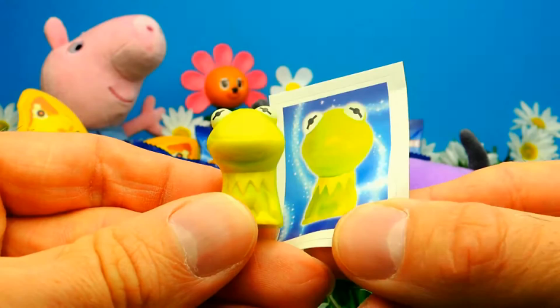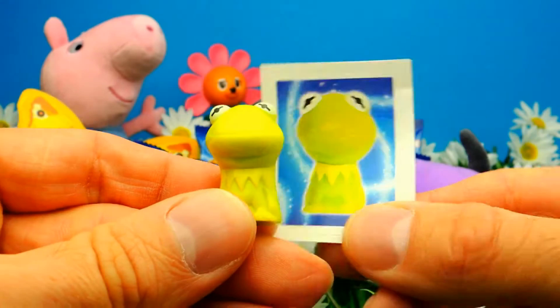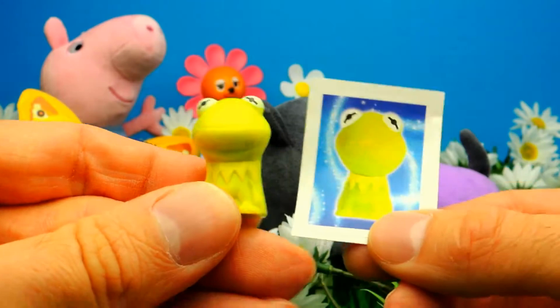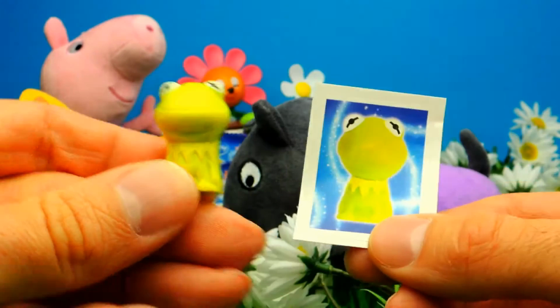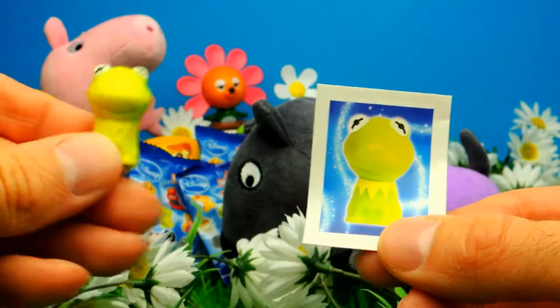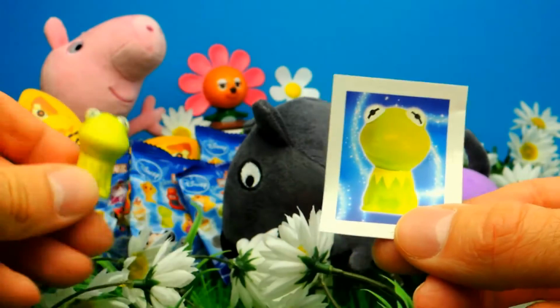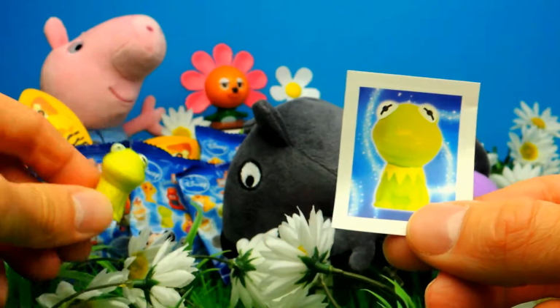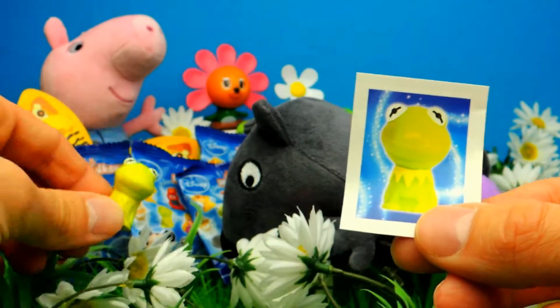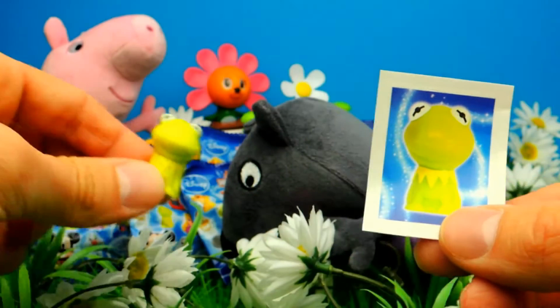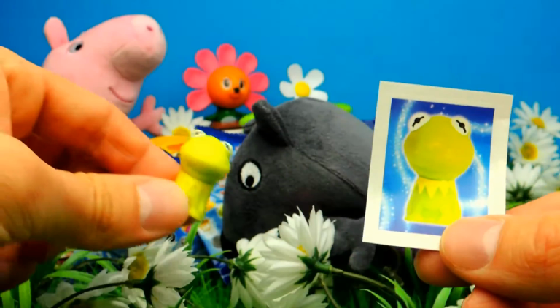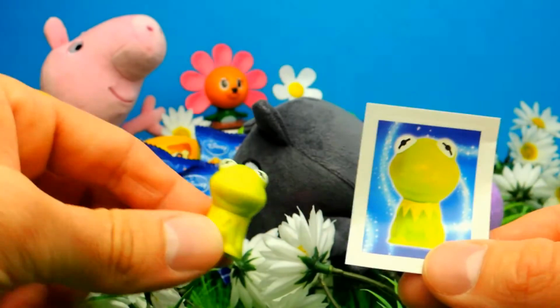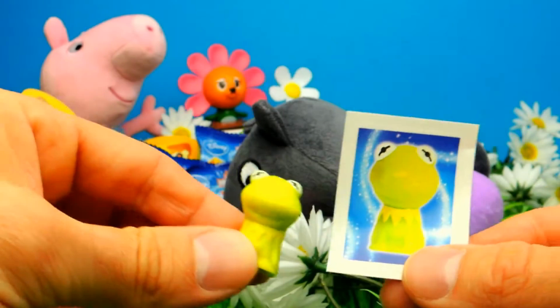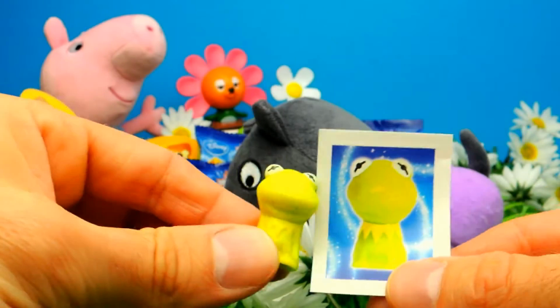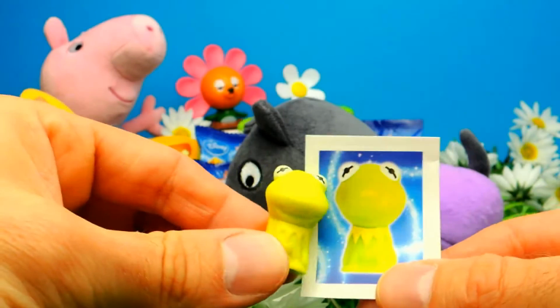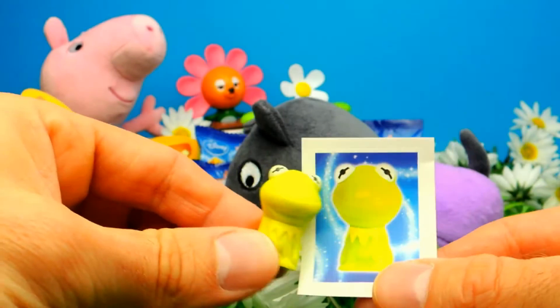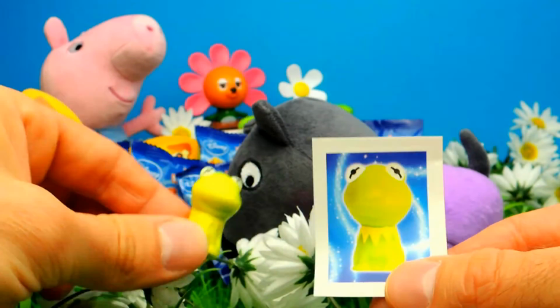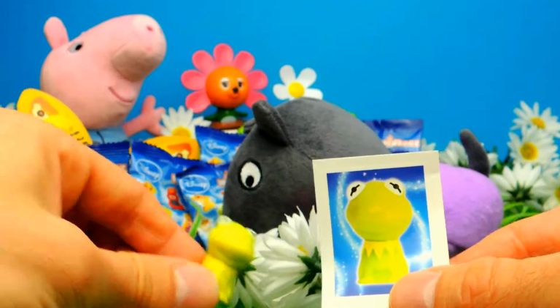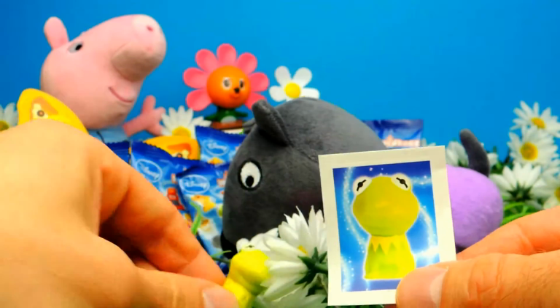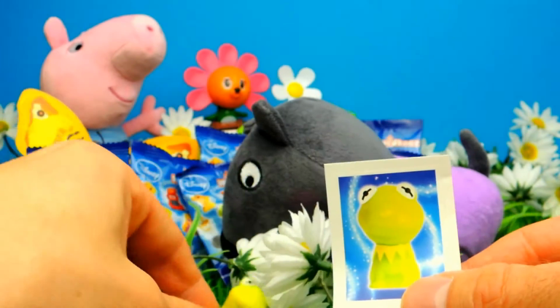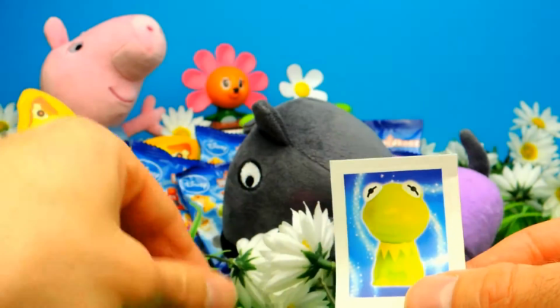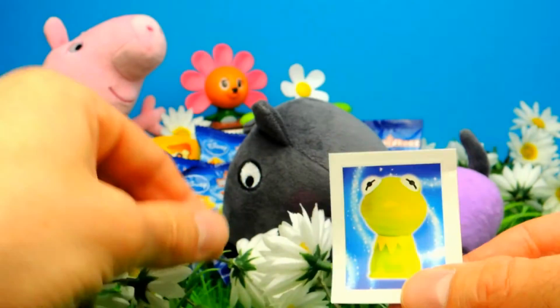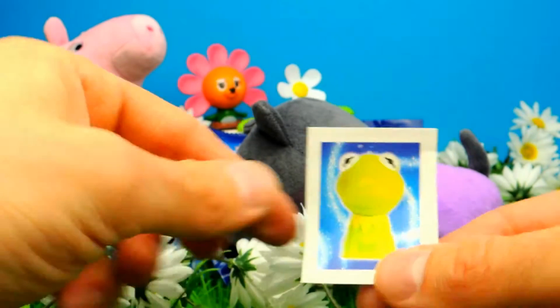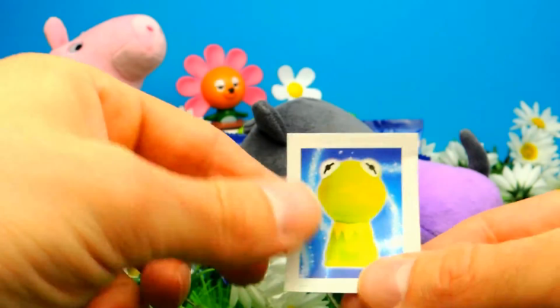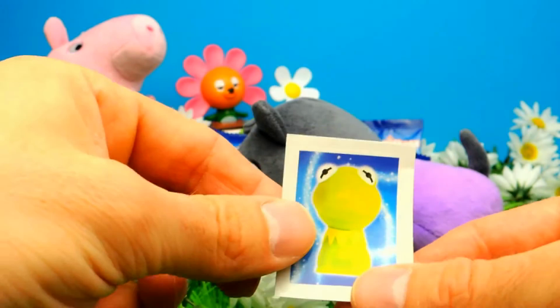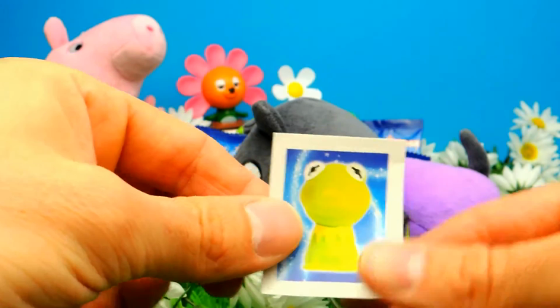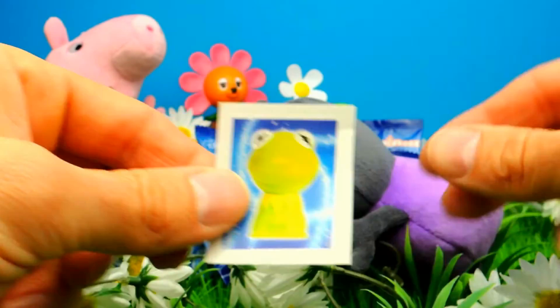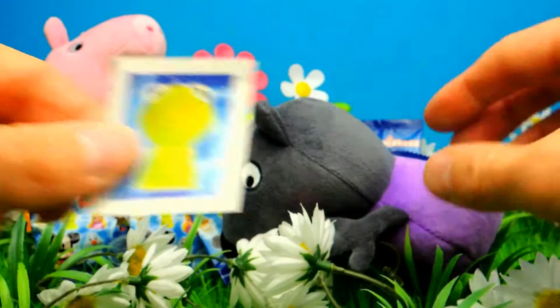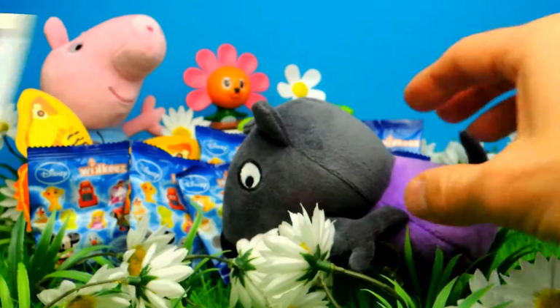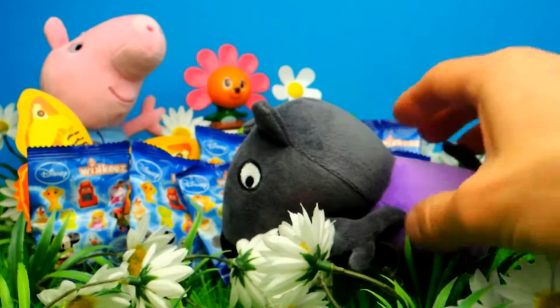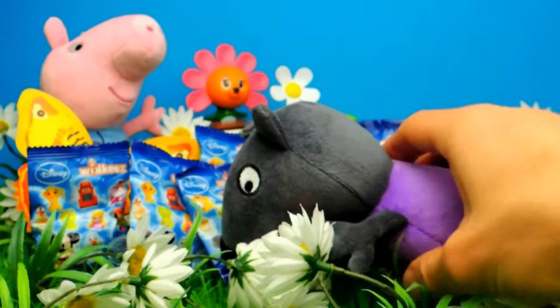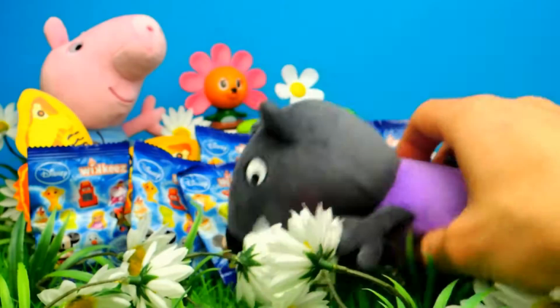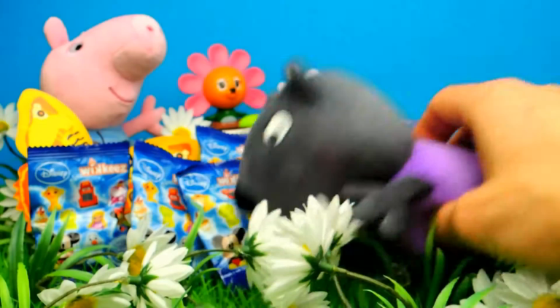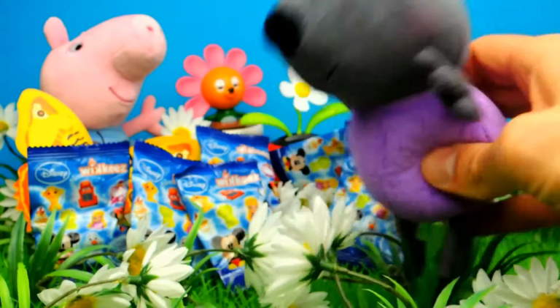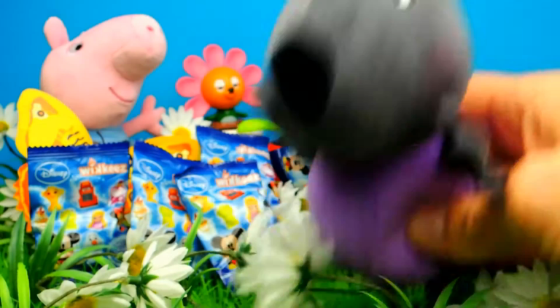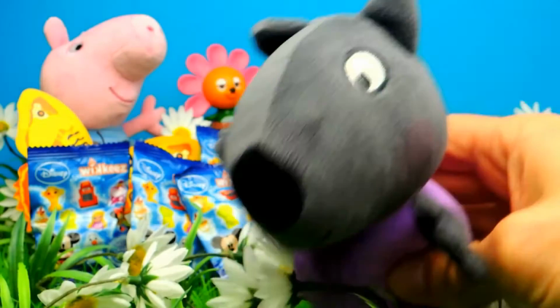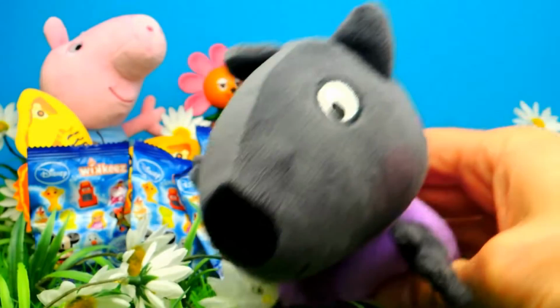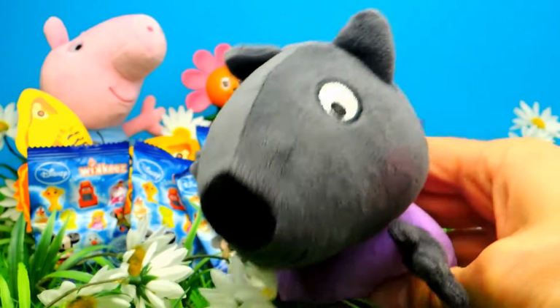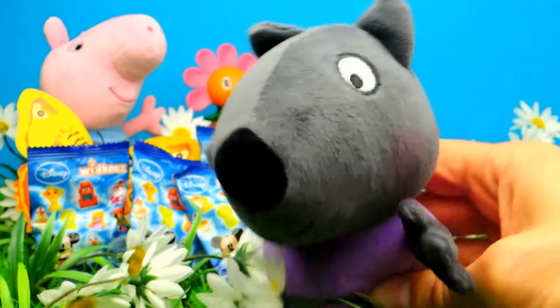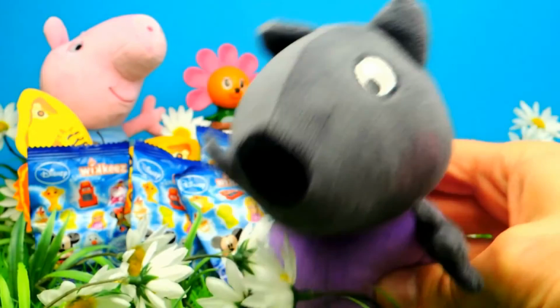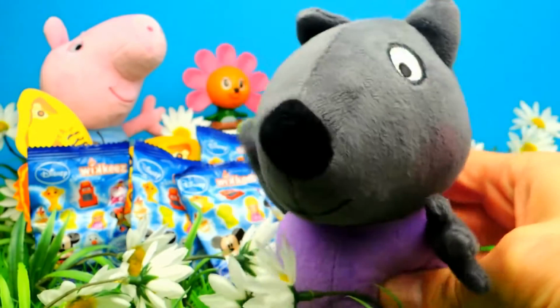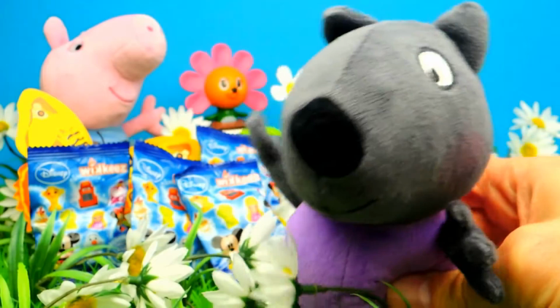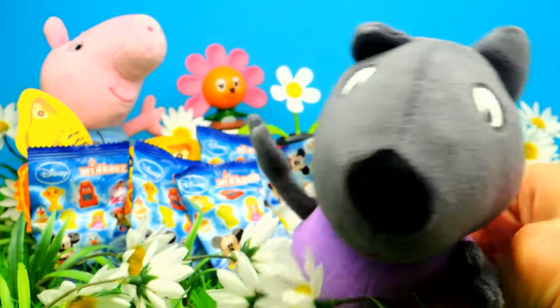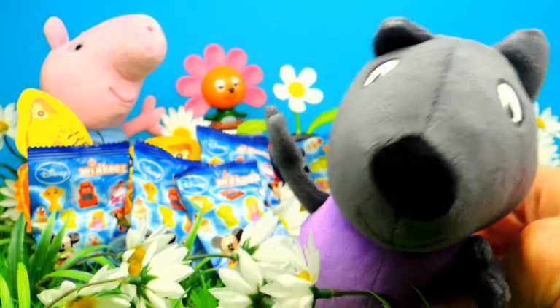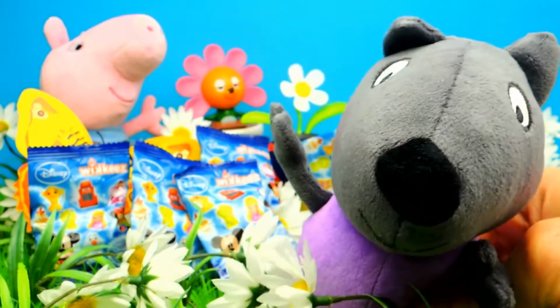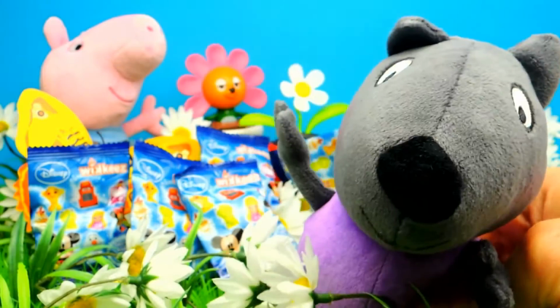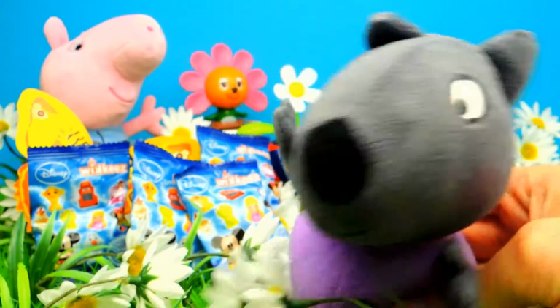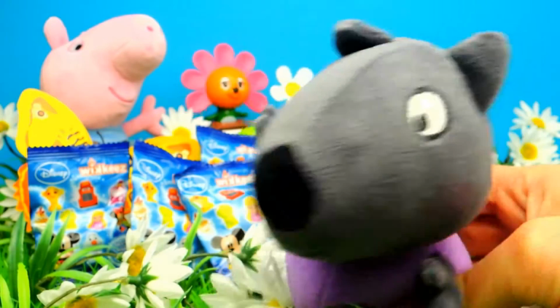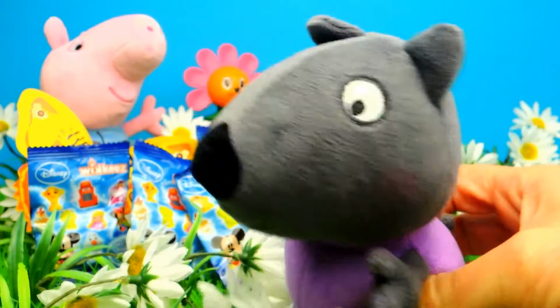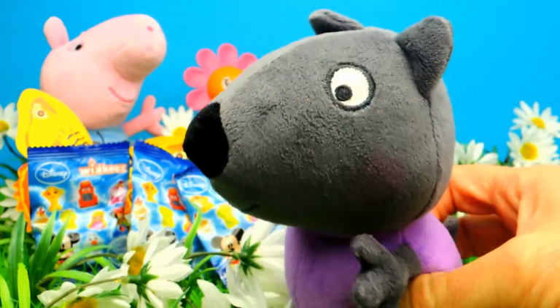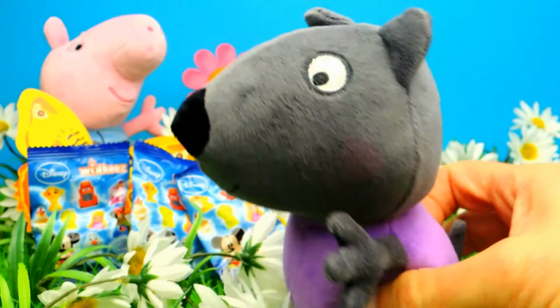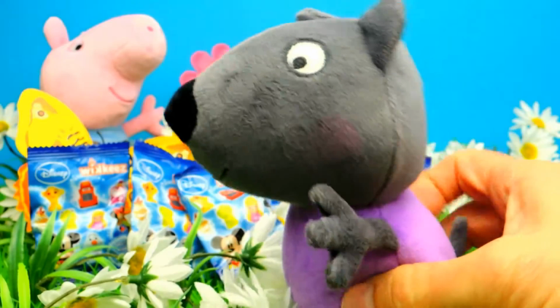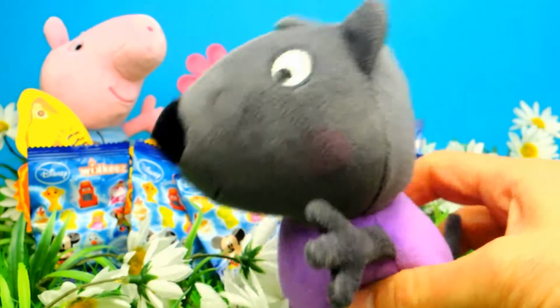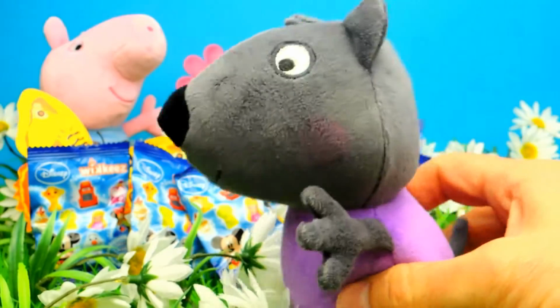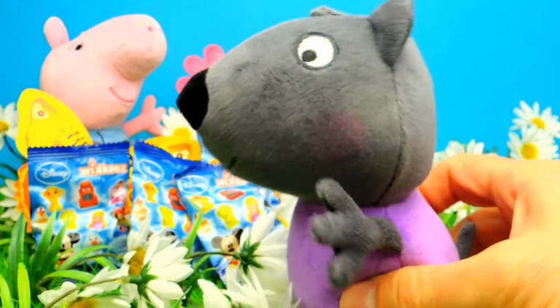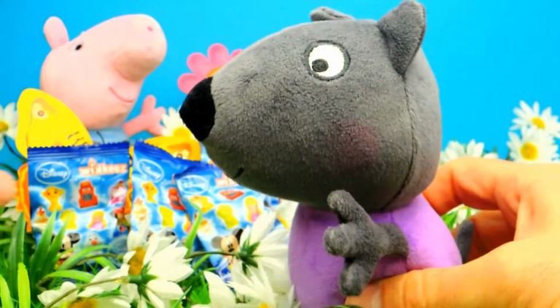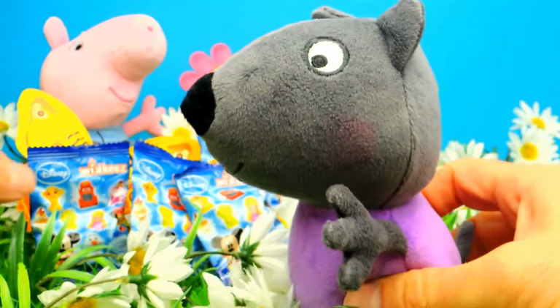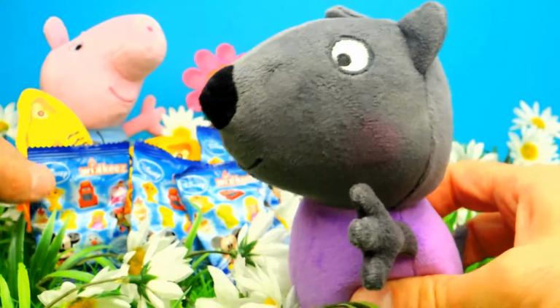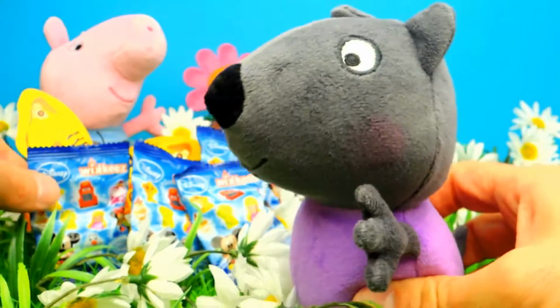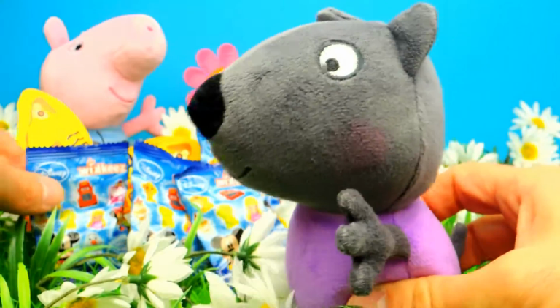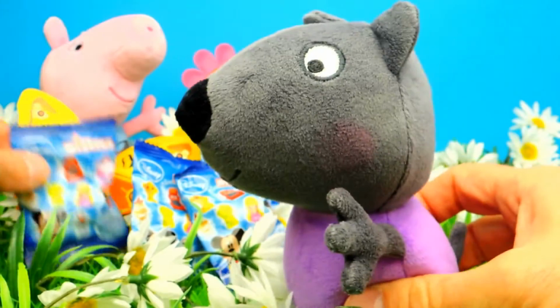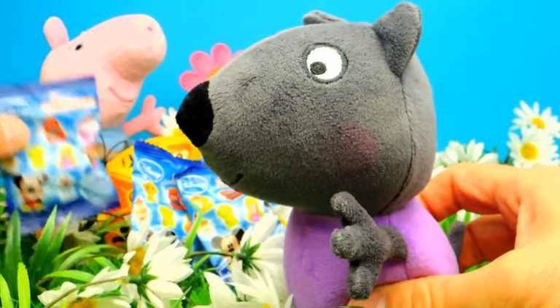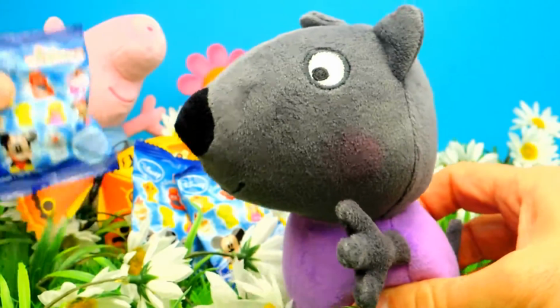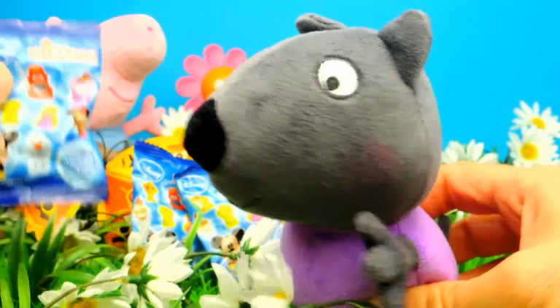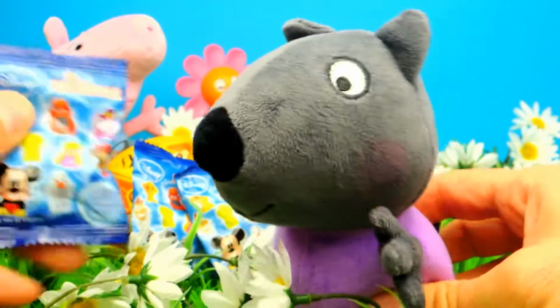And of course there is also a sticker. Okay Danny Dog, what do you think — shall we open the next one?